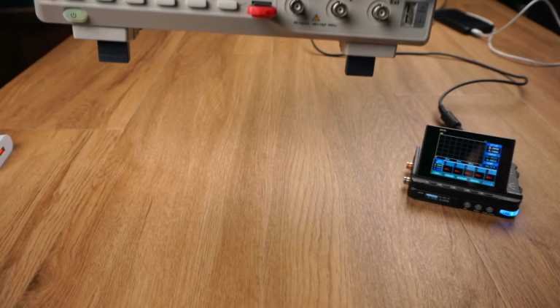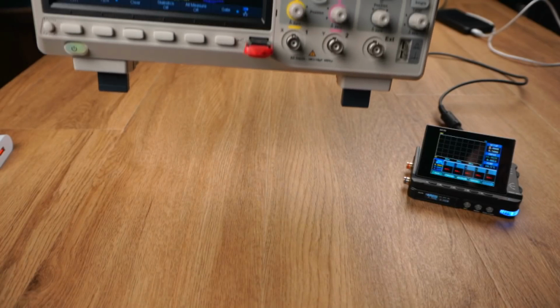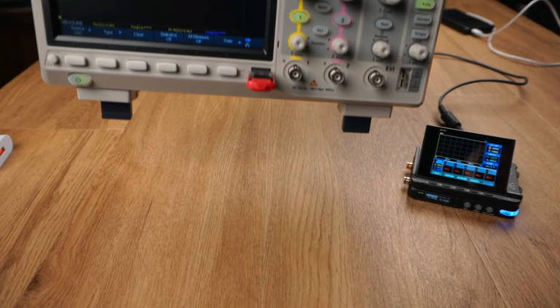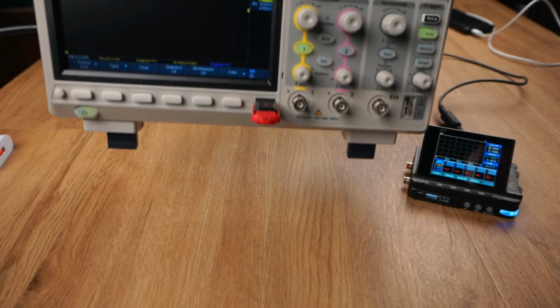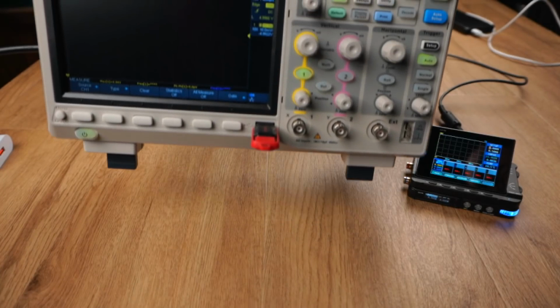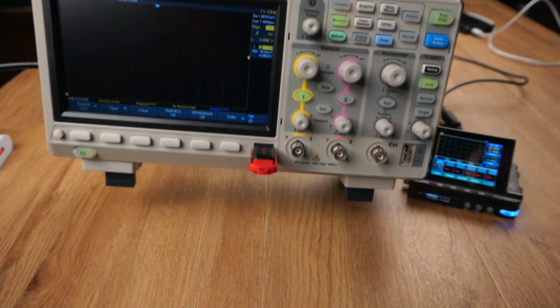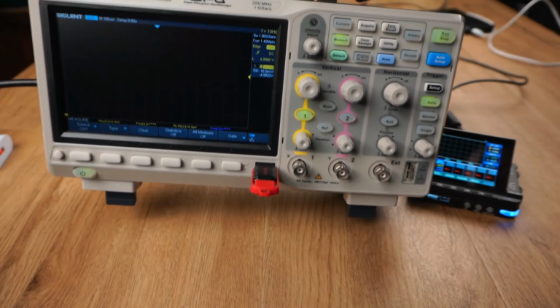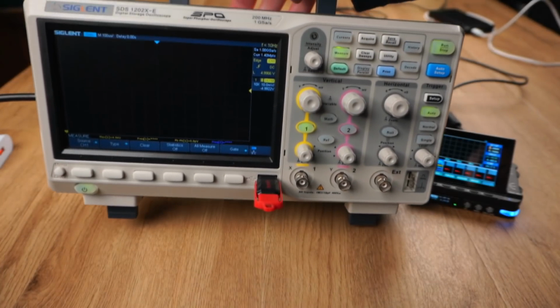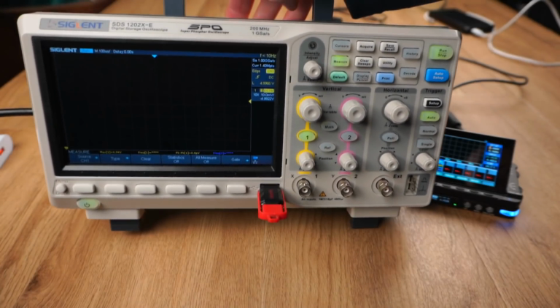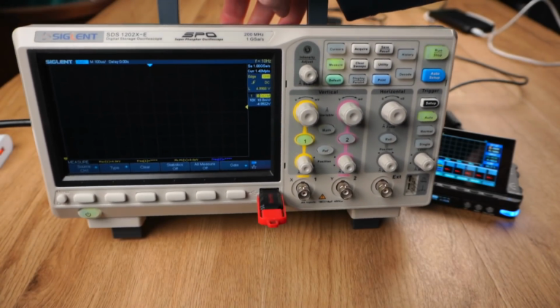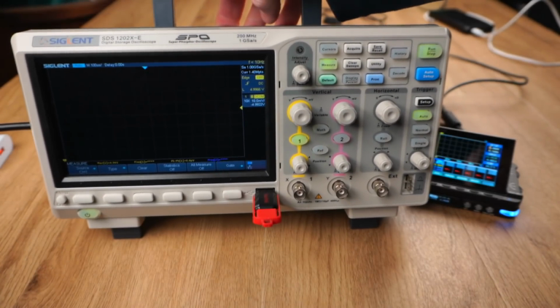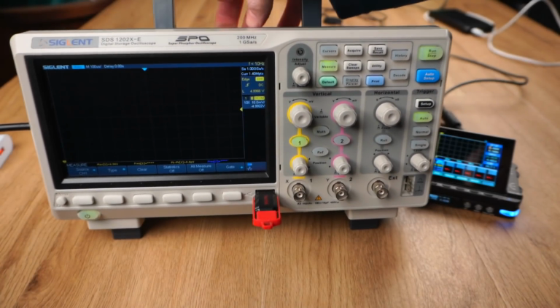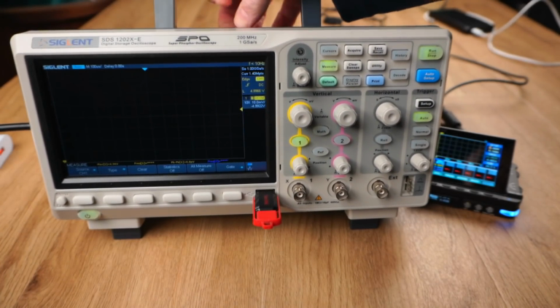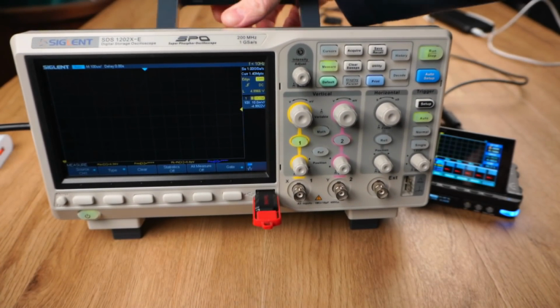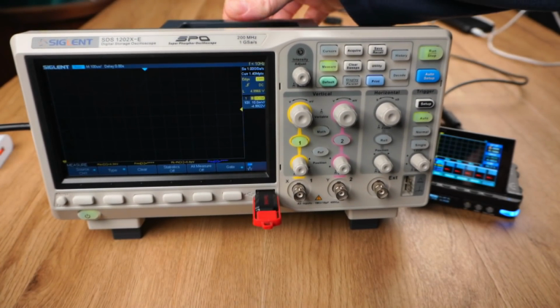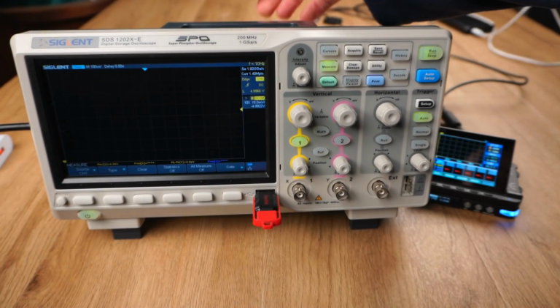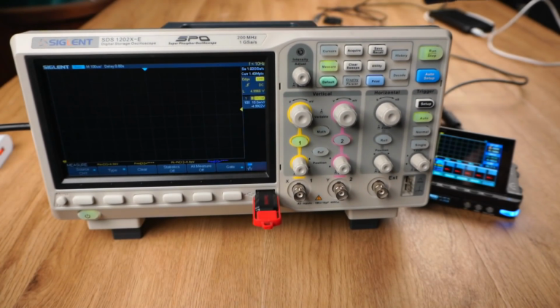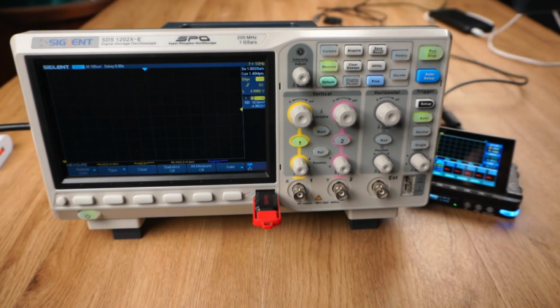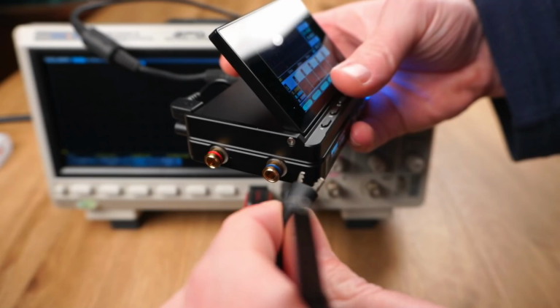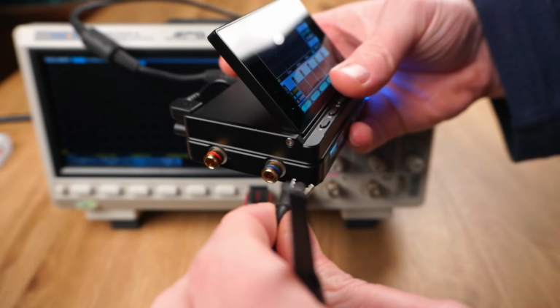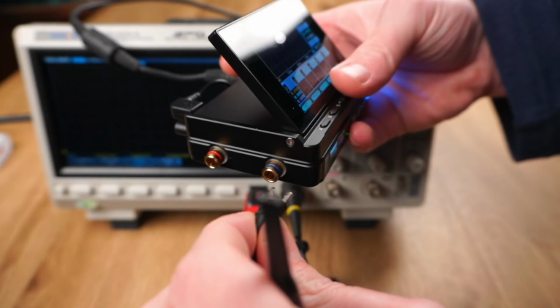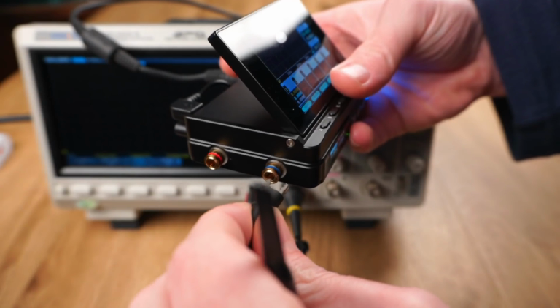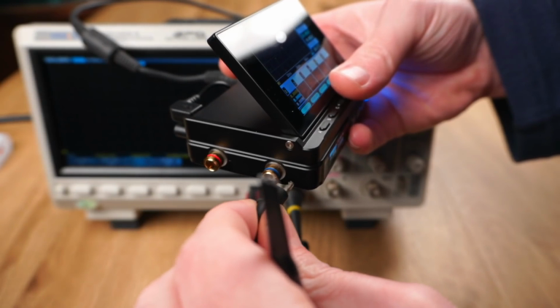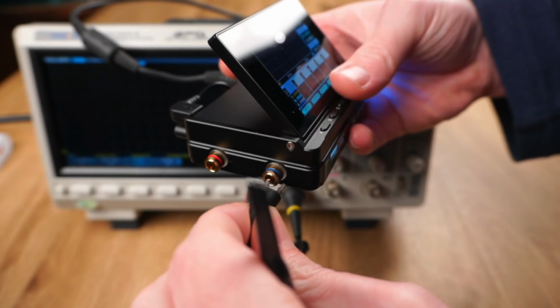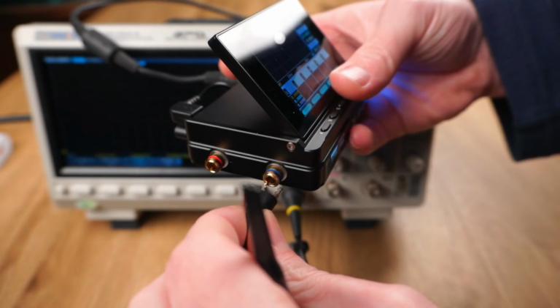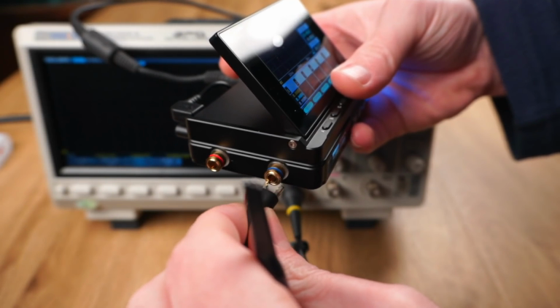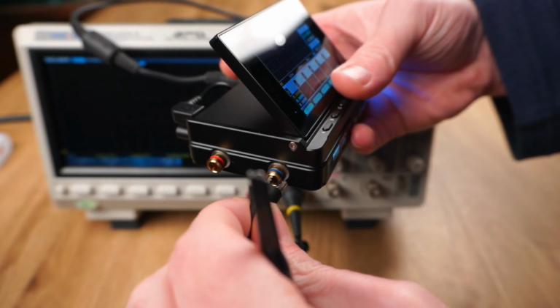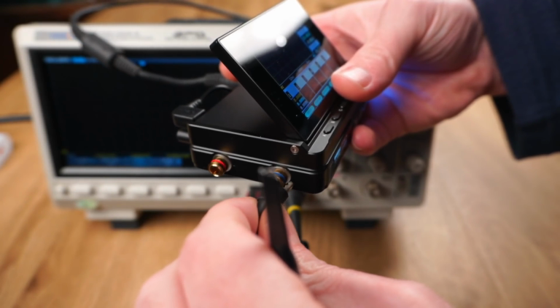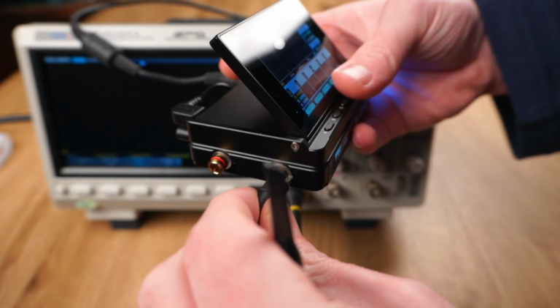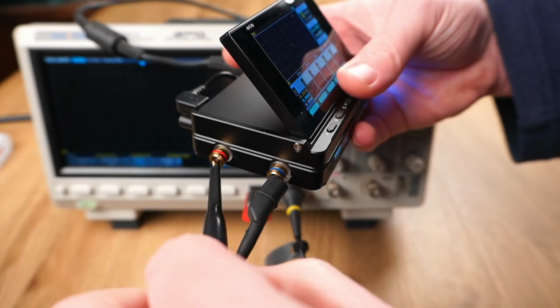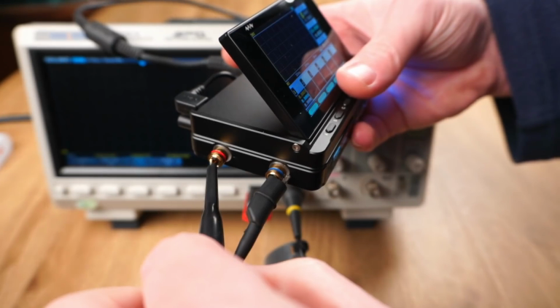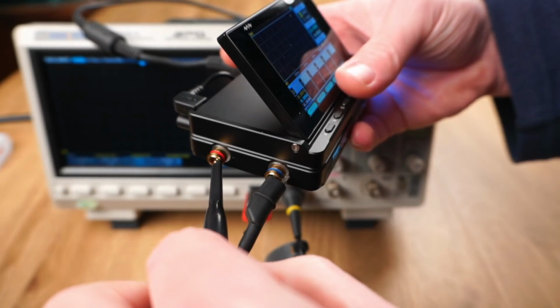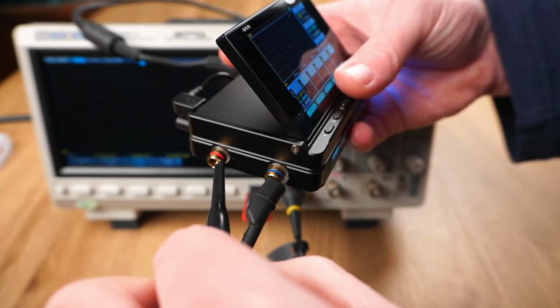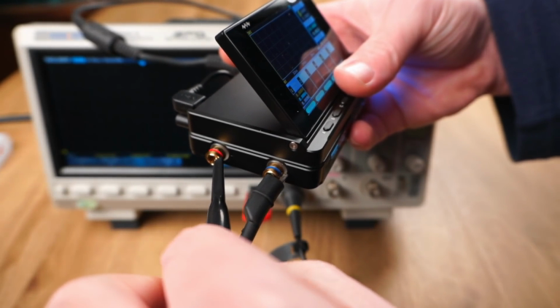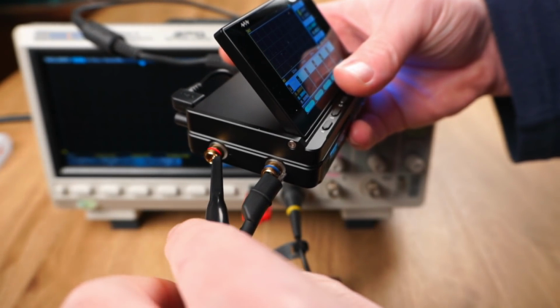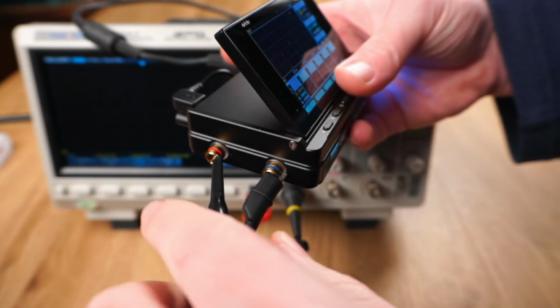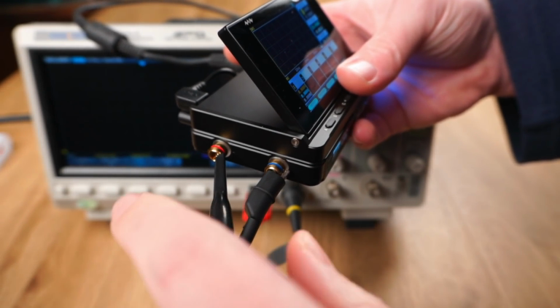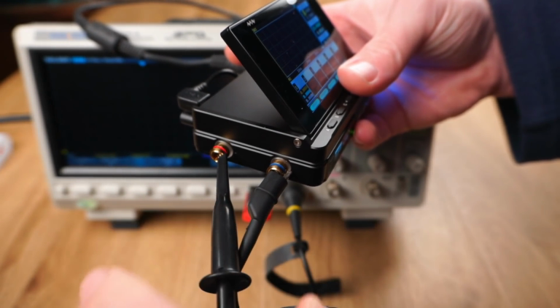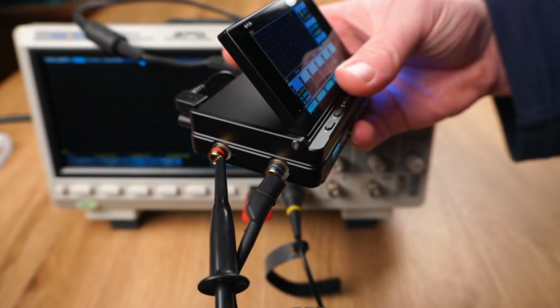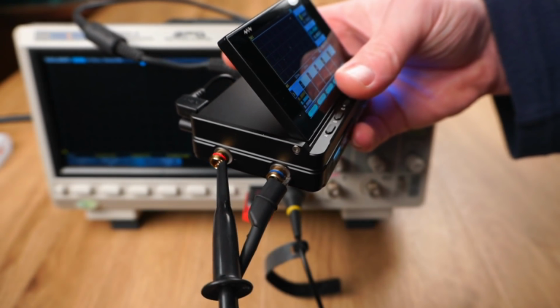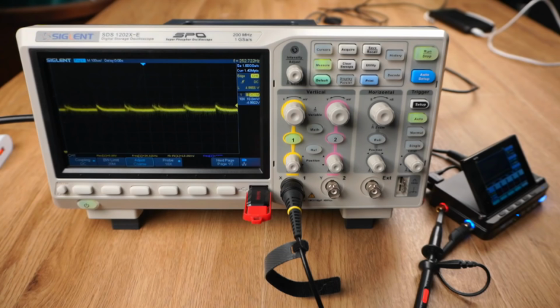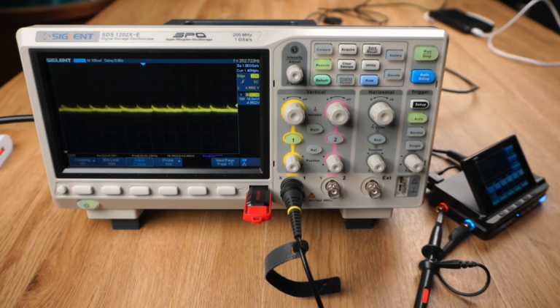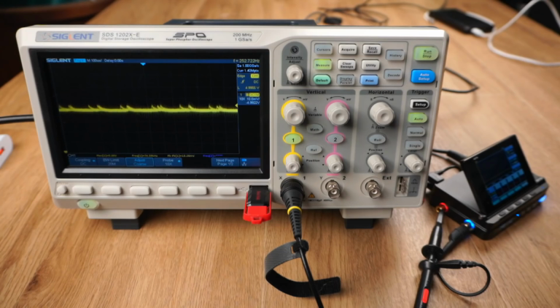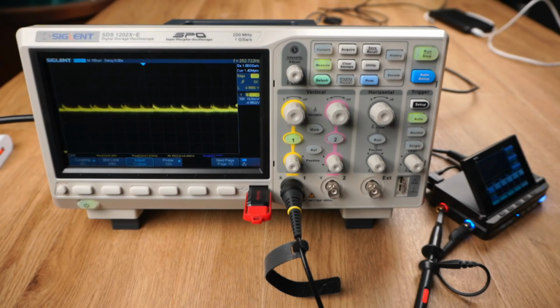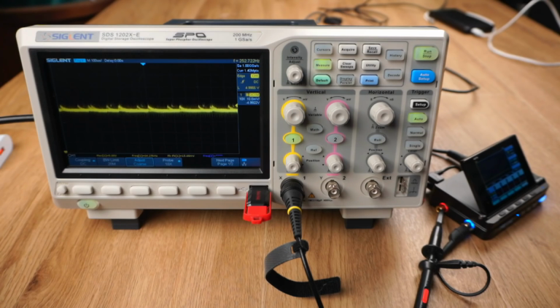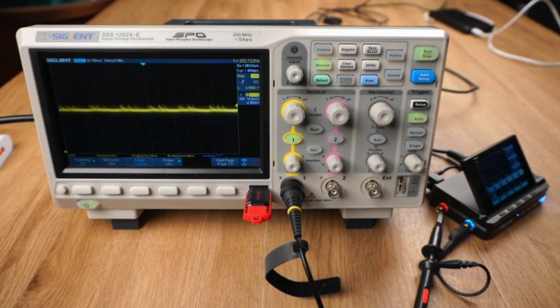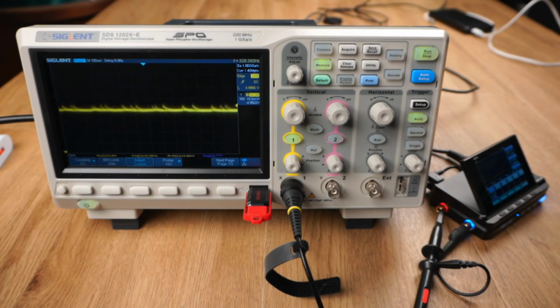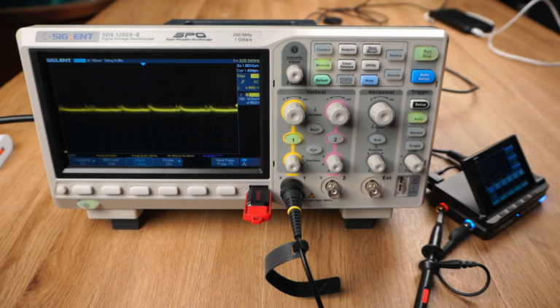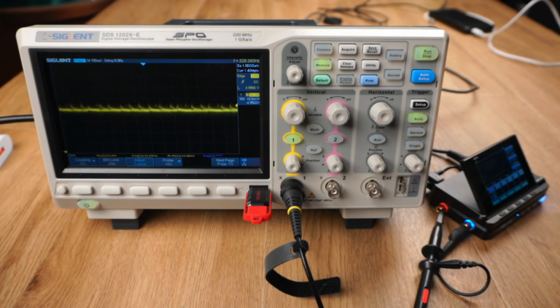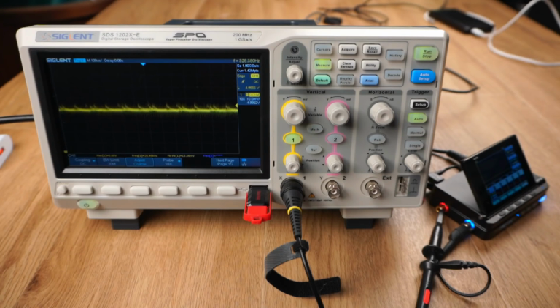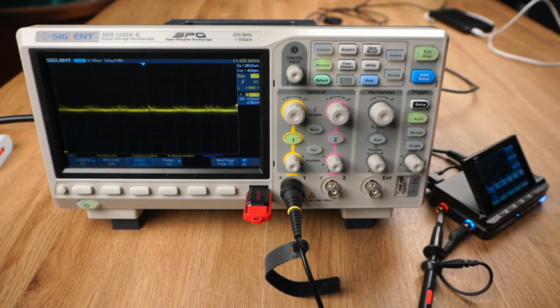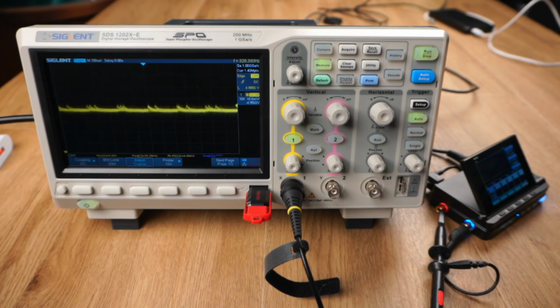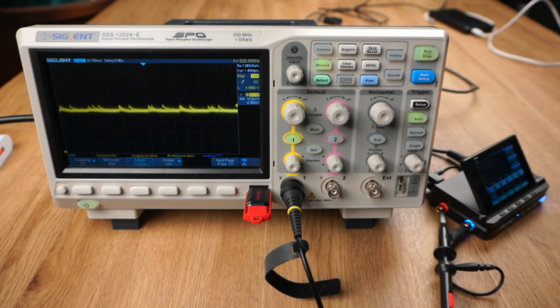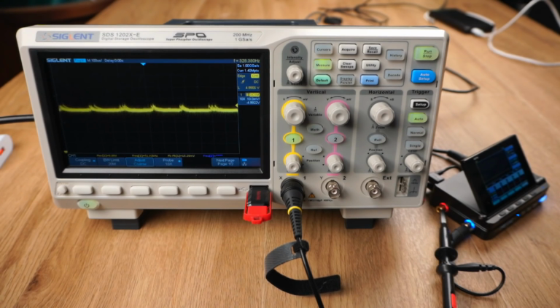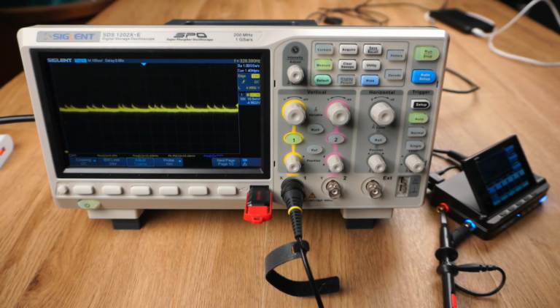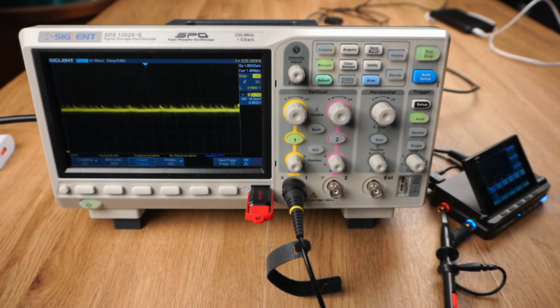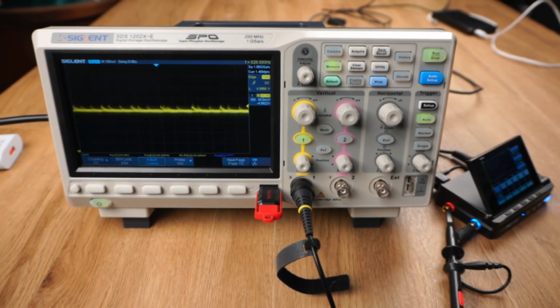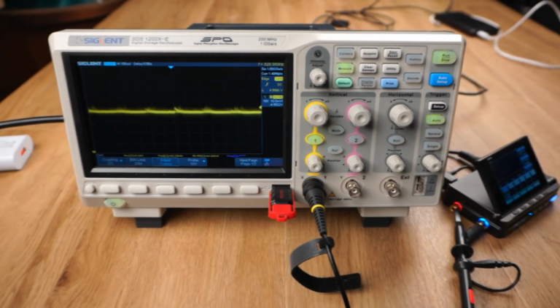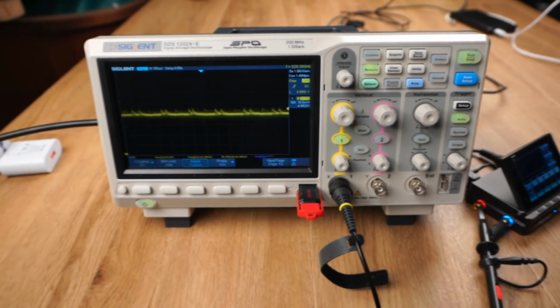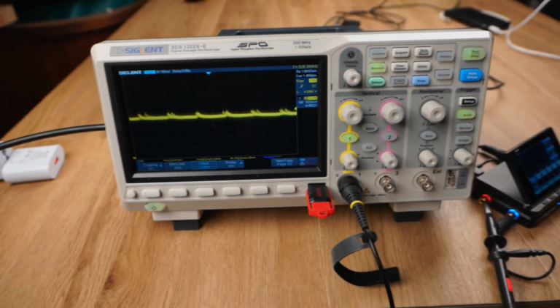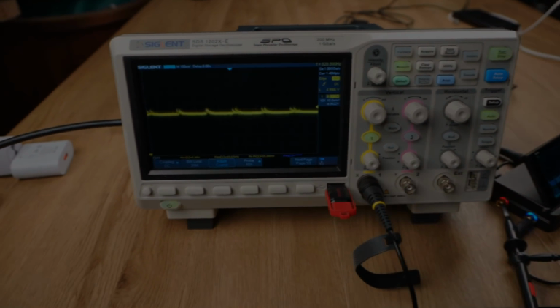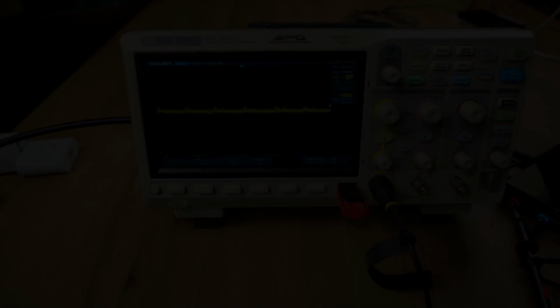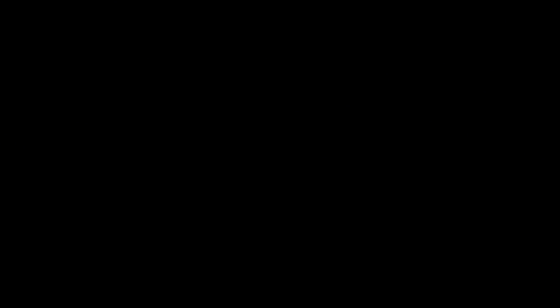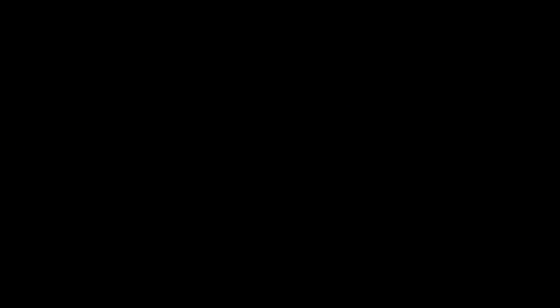Later in the video we'll take an in-depth look at the power output on my oscilloscope, but first a message from this video's sponsor.